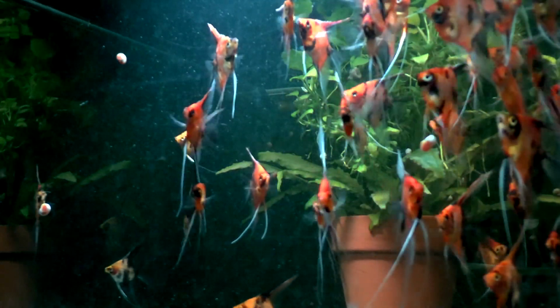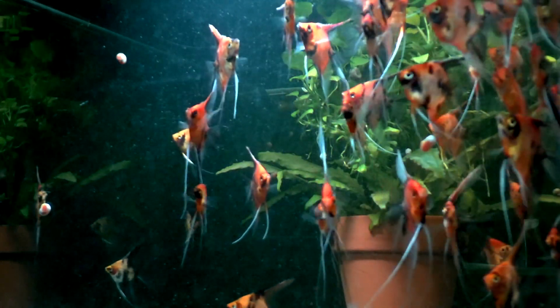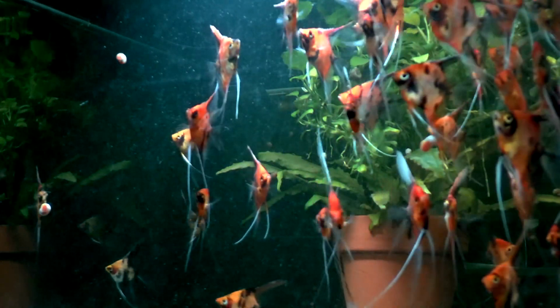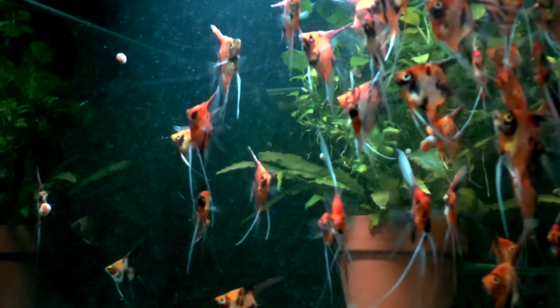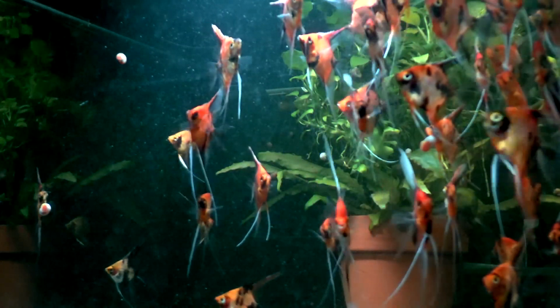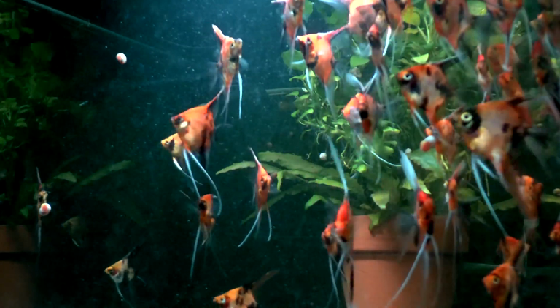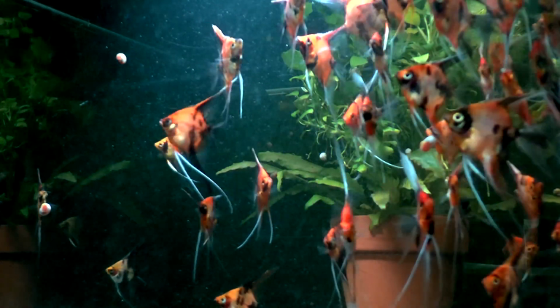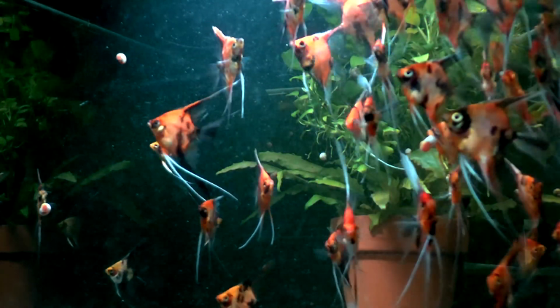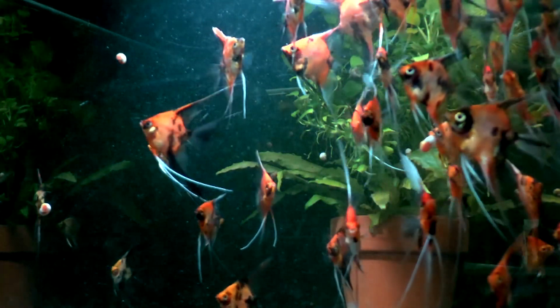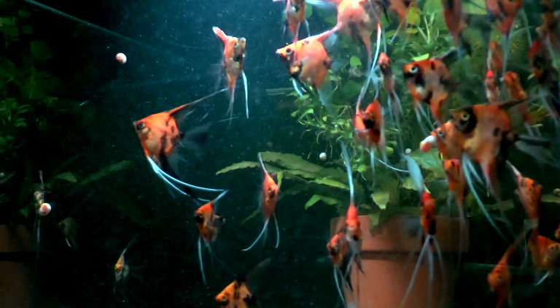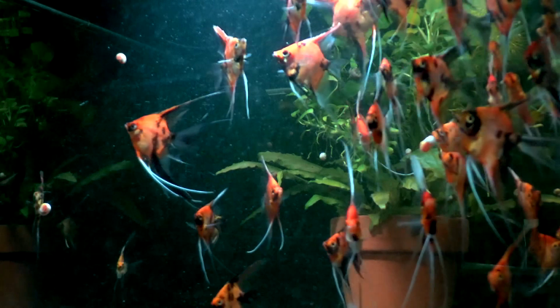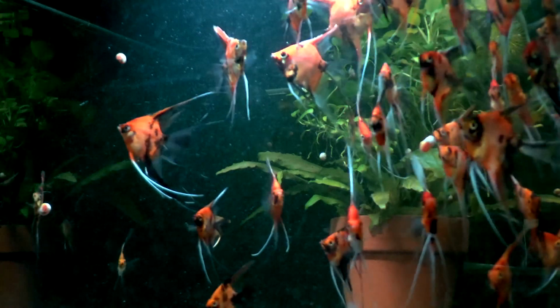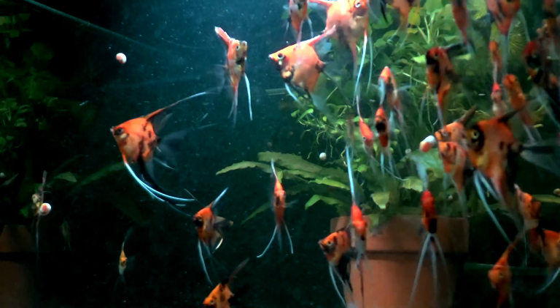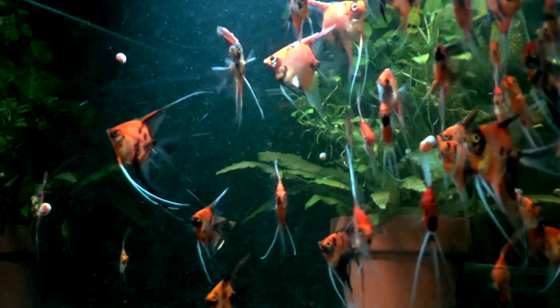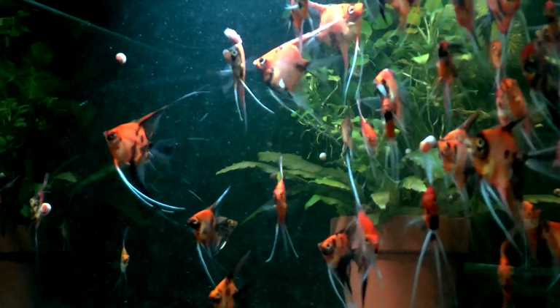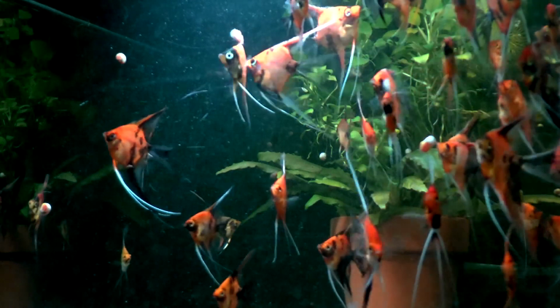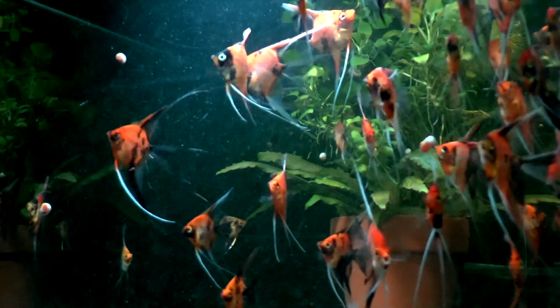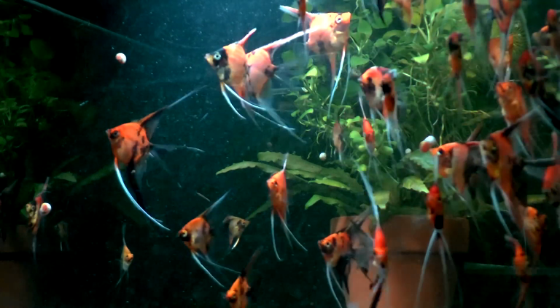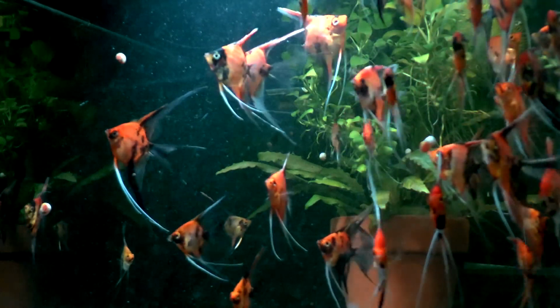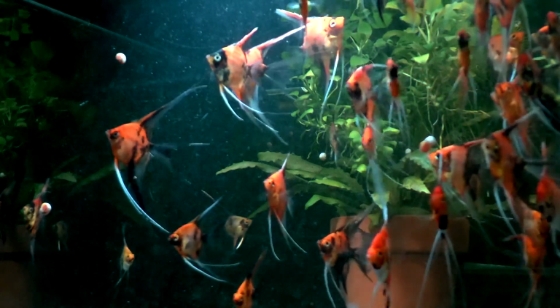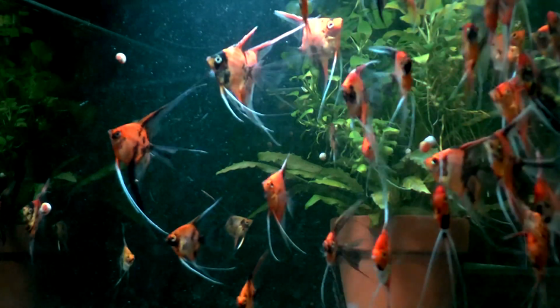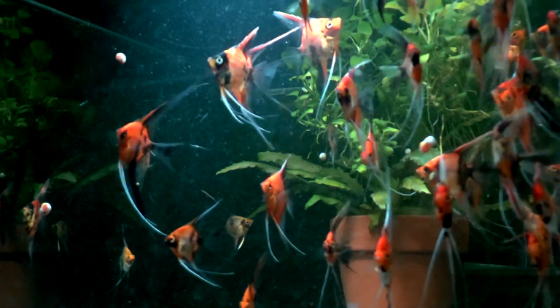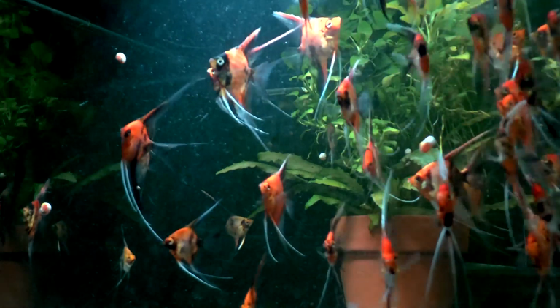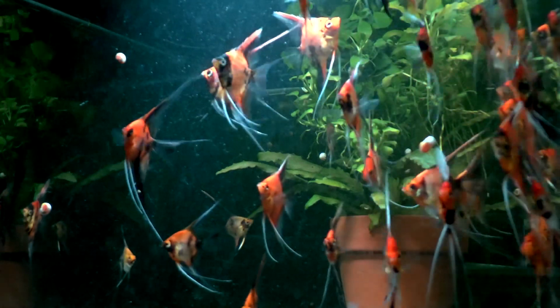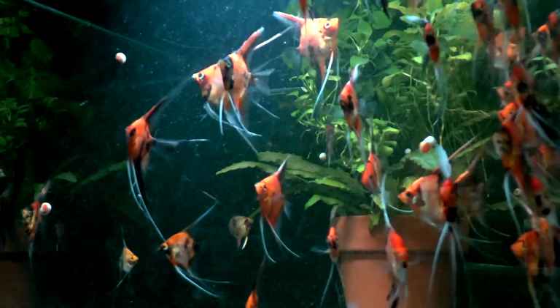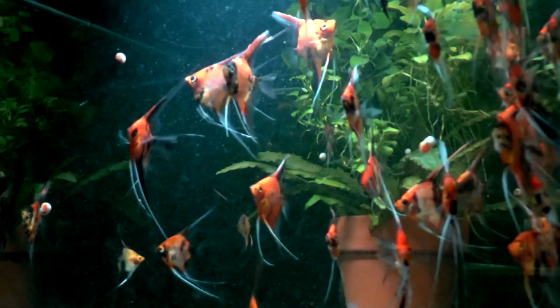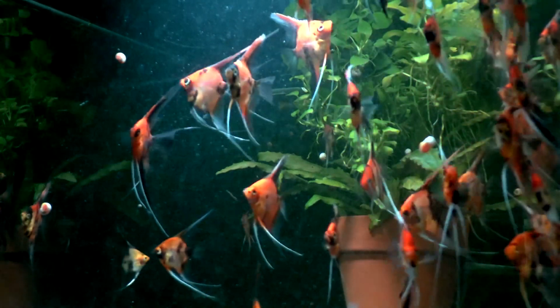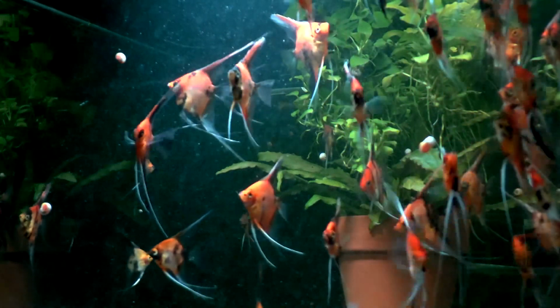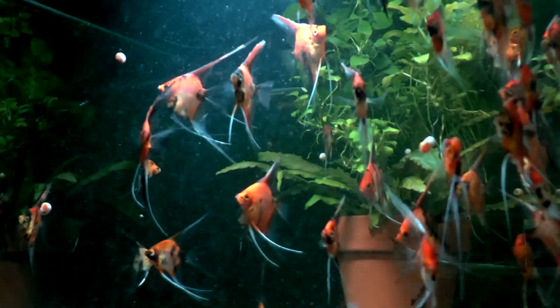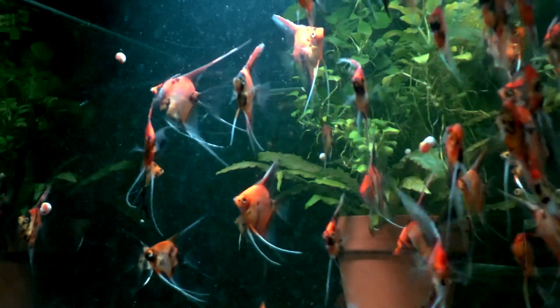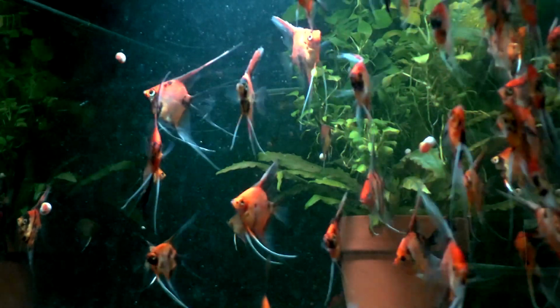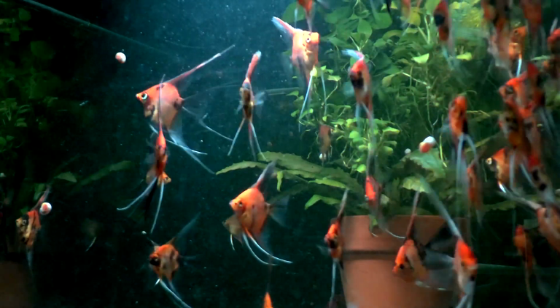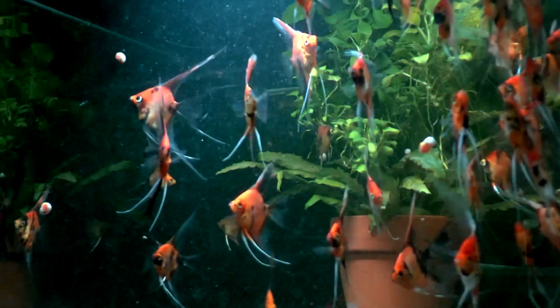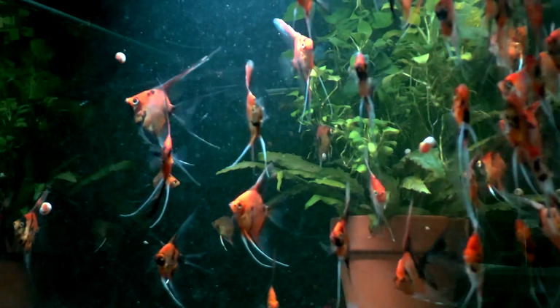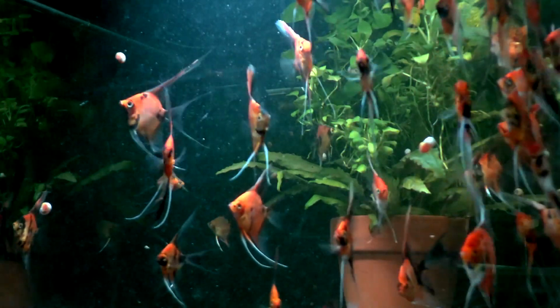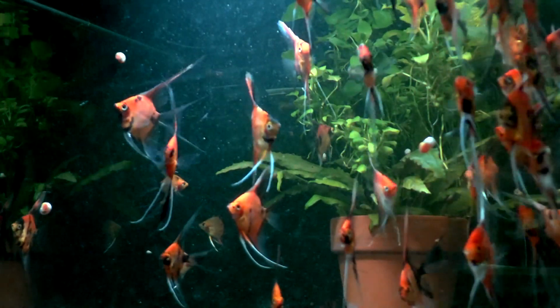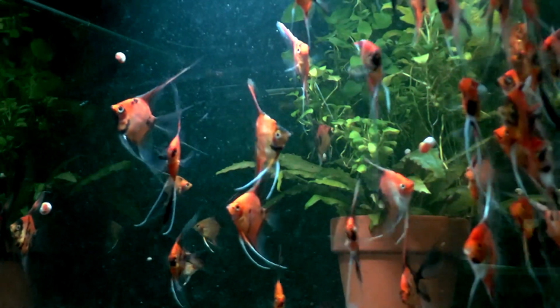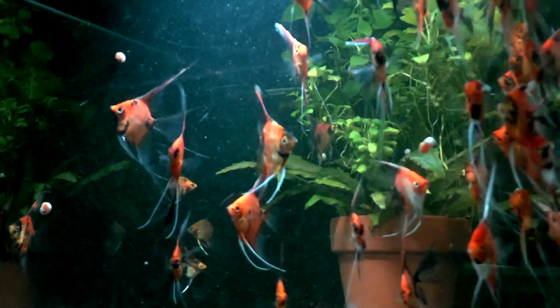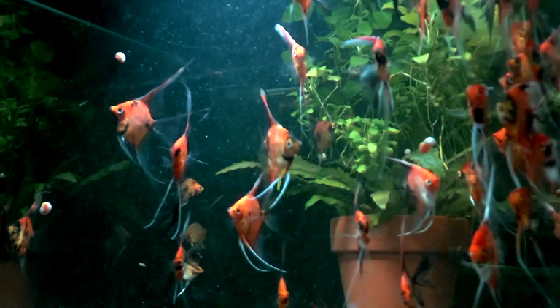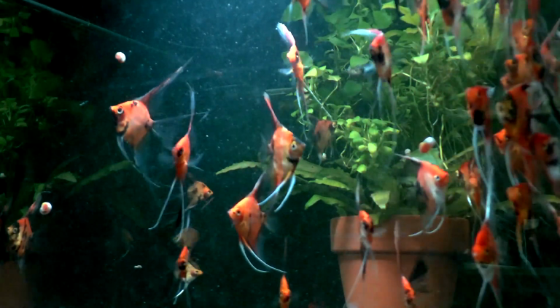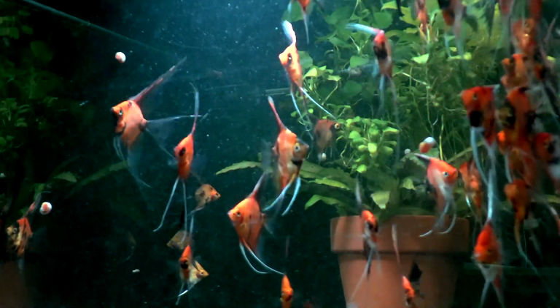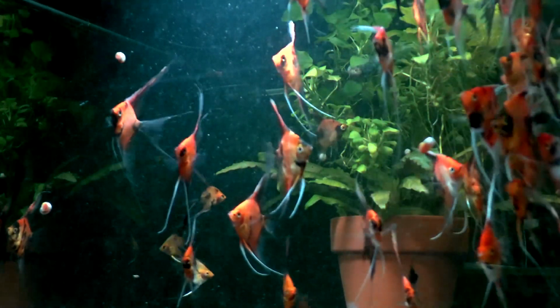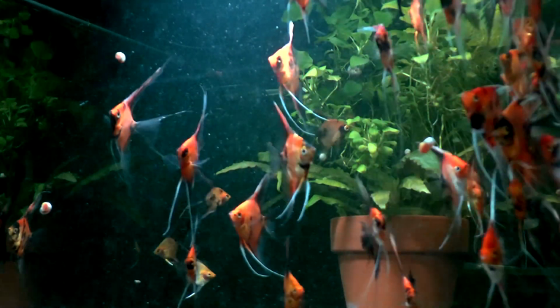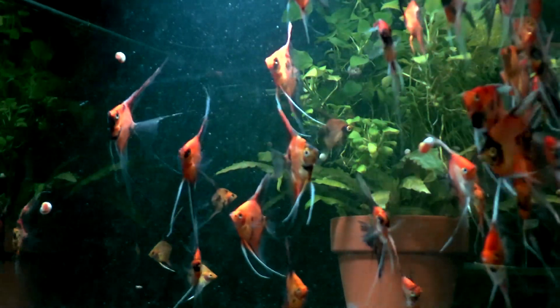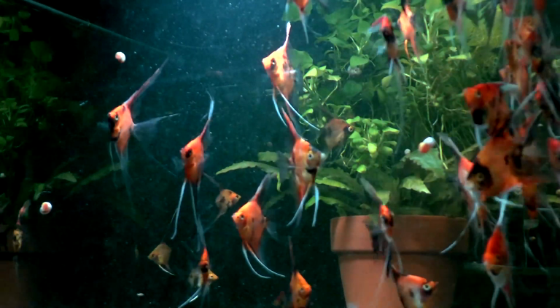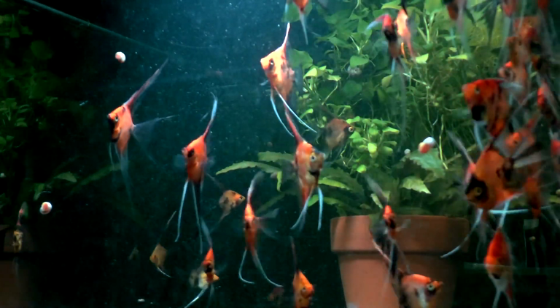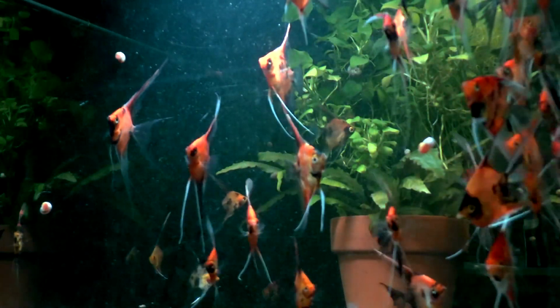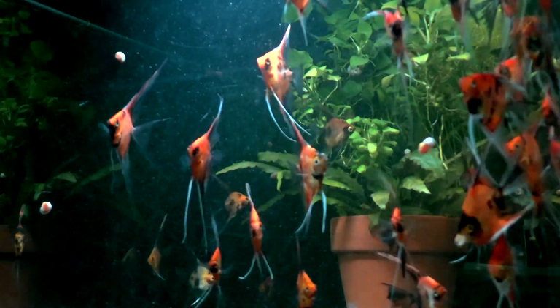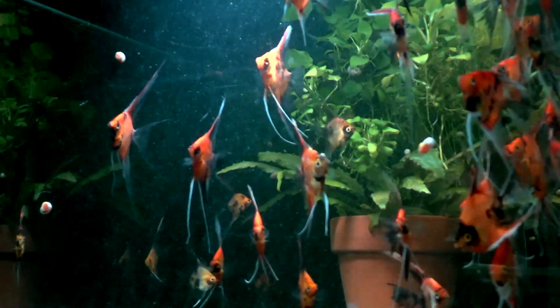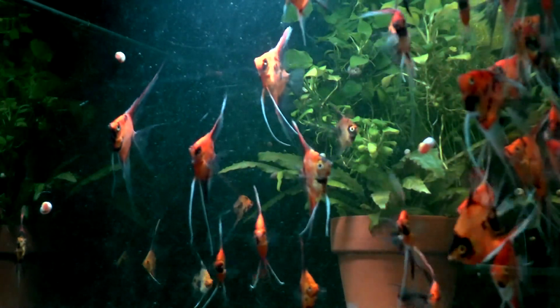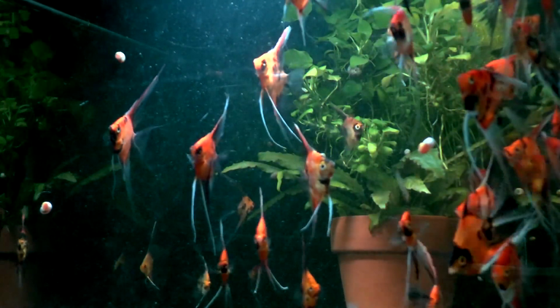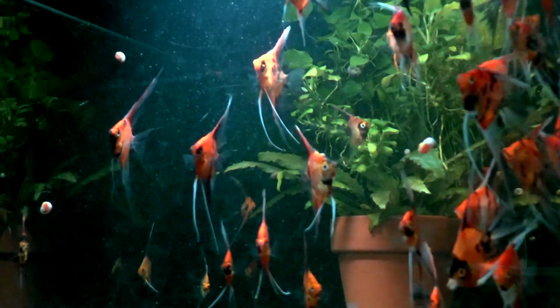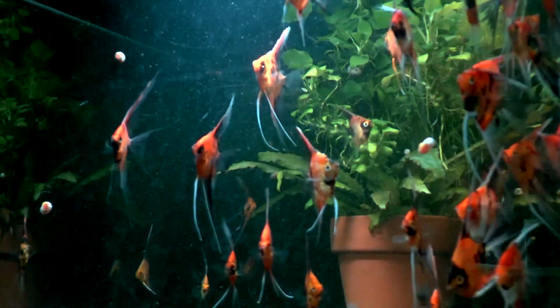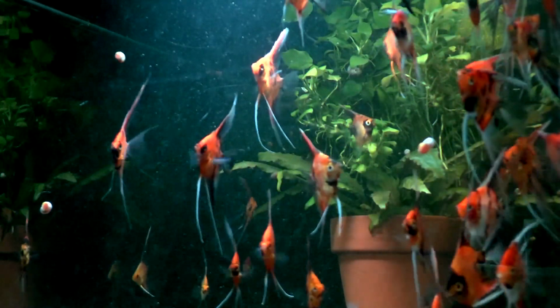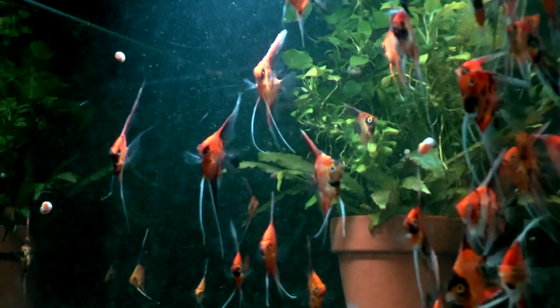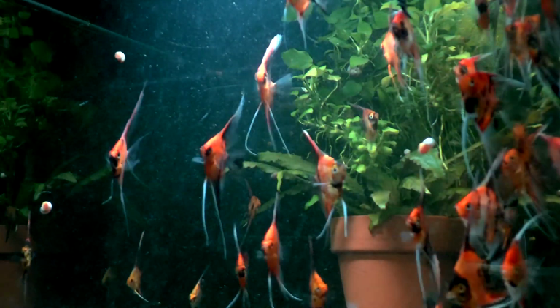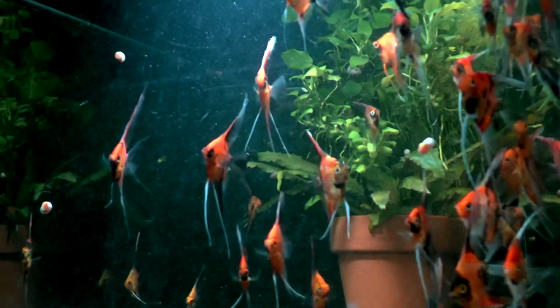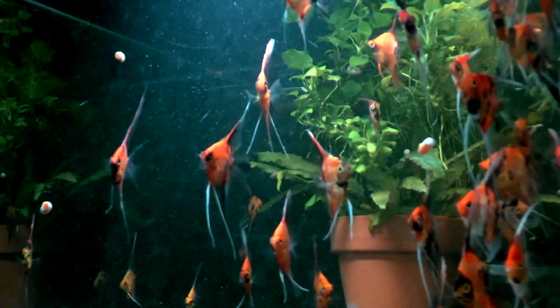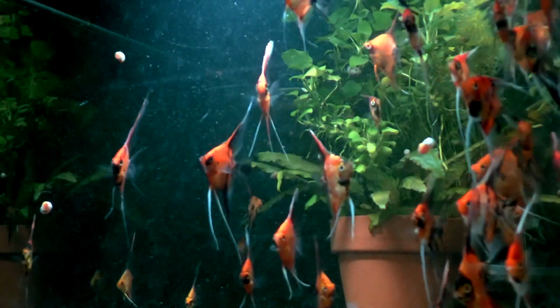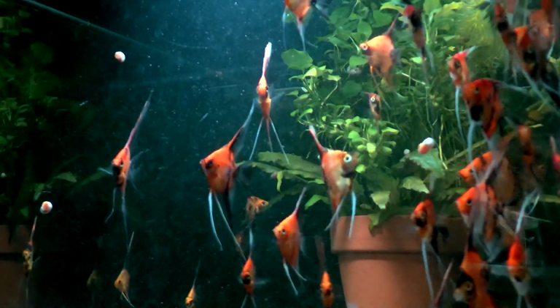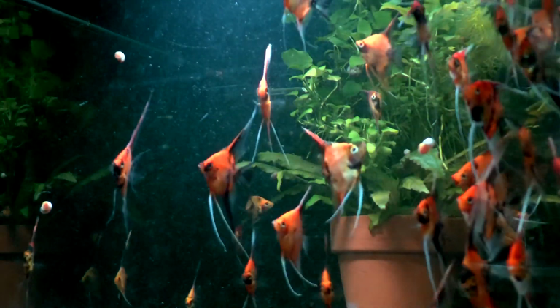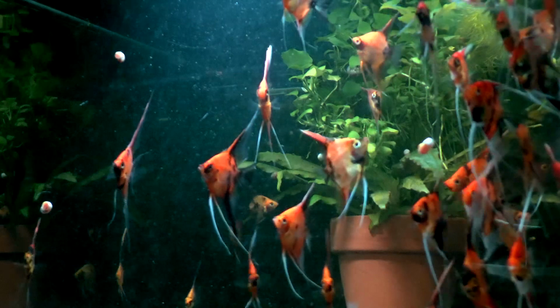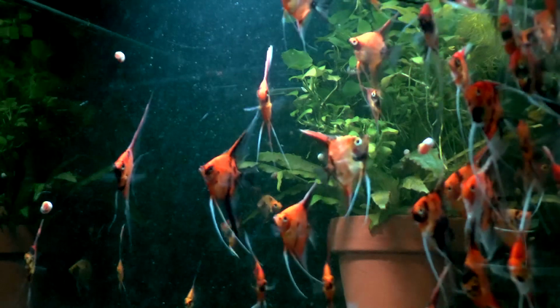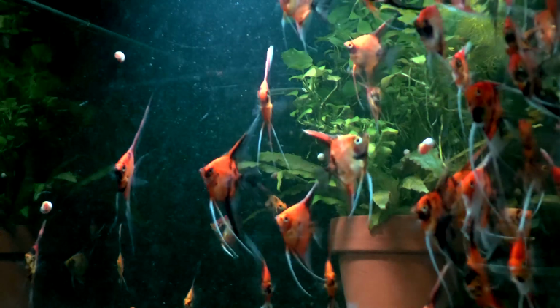Hi, Steve from Angels Plus here. A lot of people ask me what do you do to get your koi so colorful?